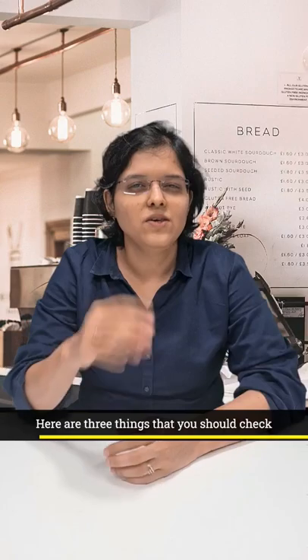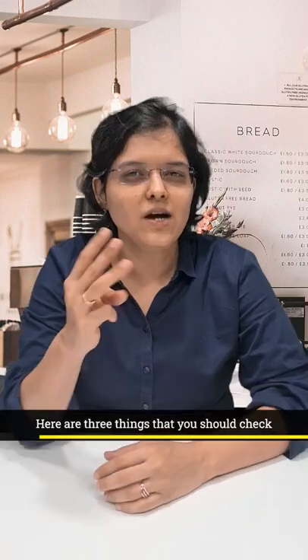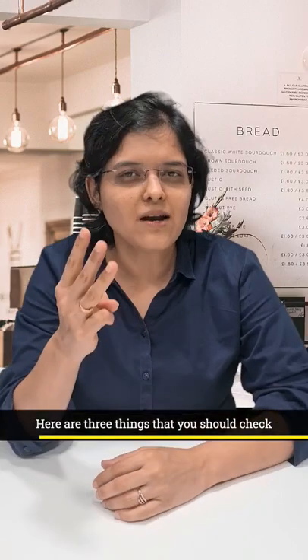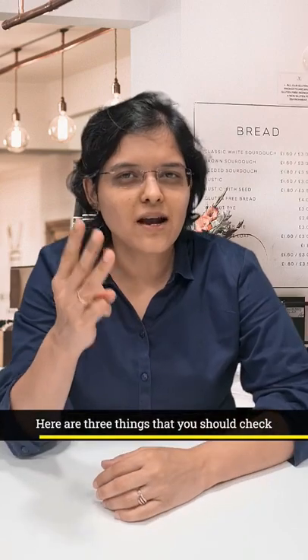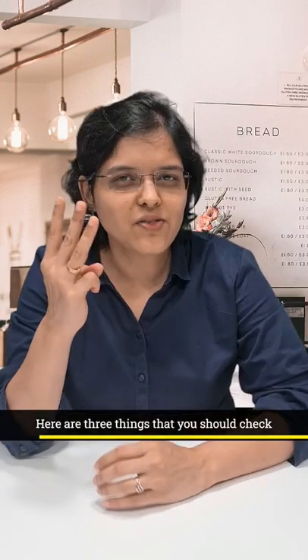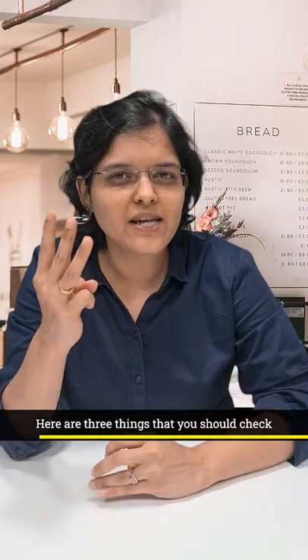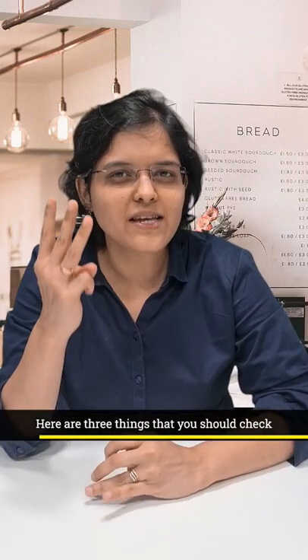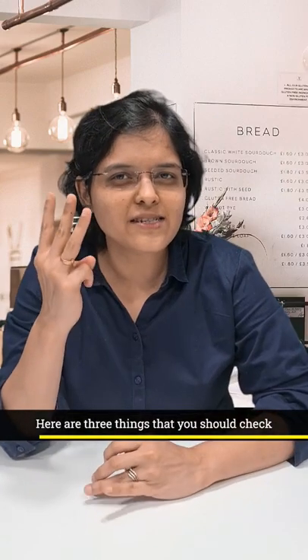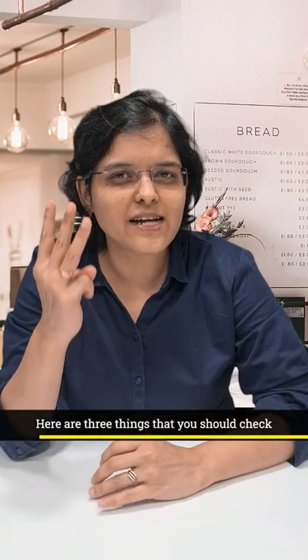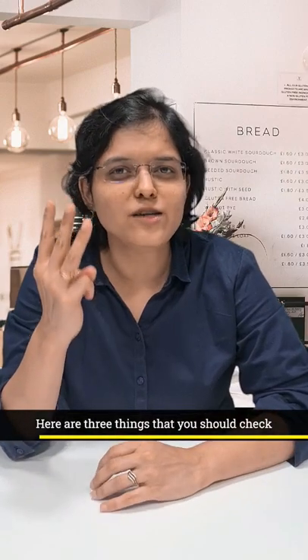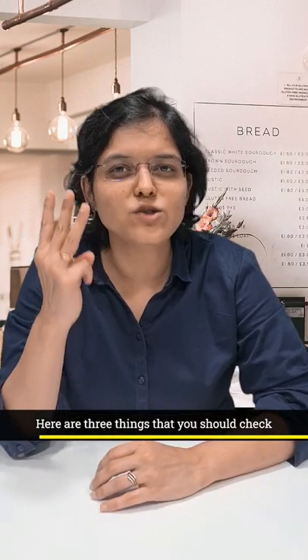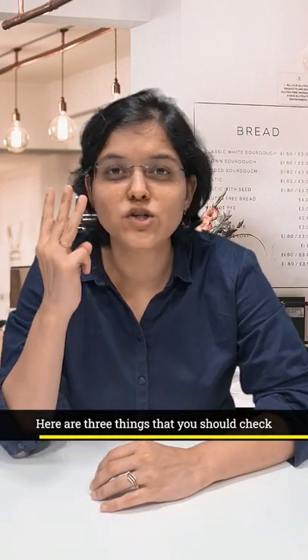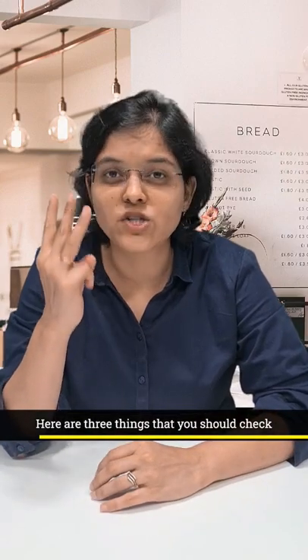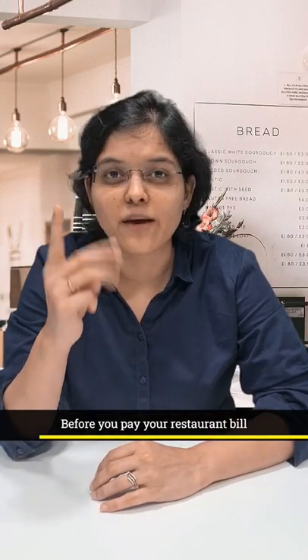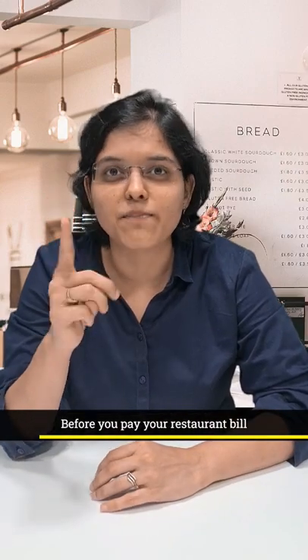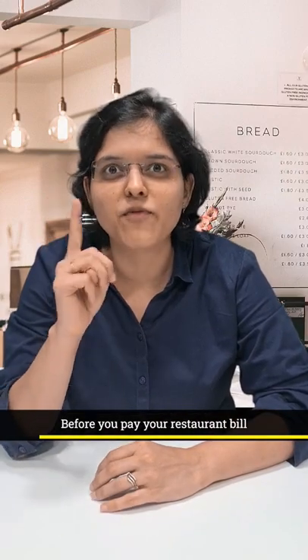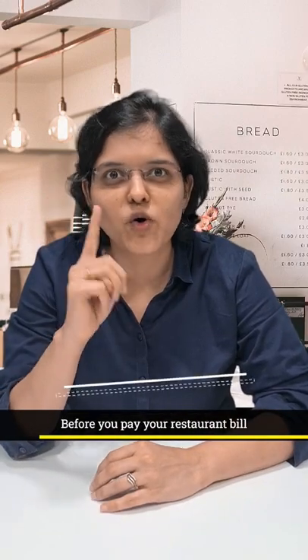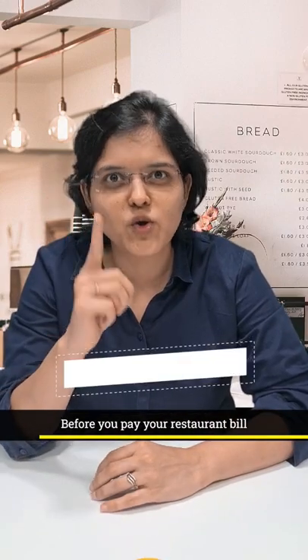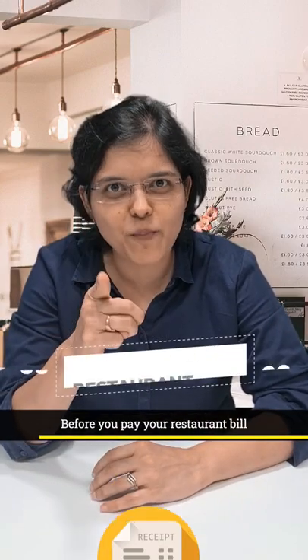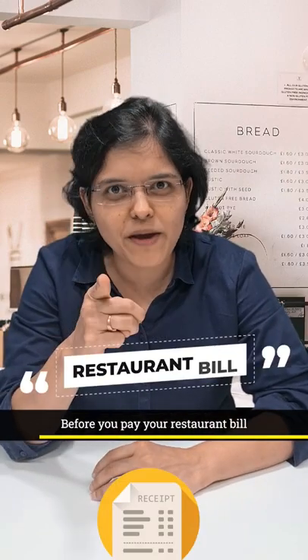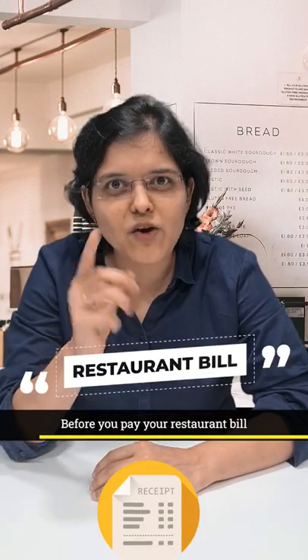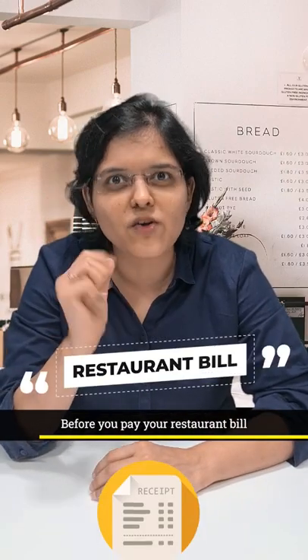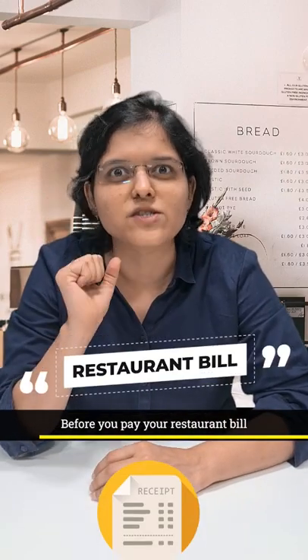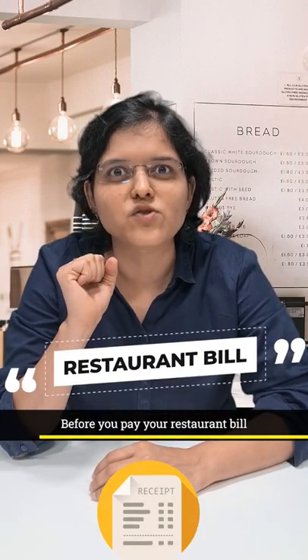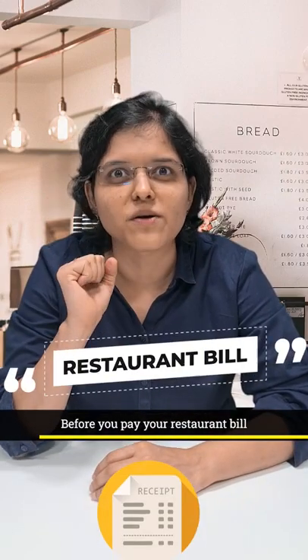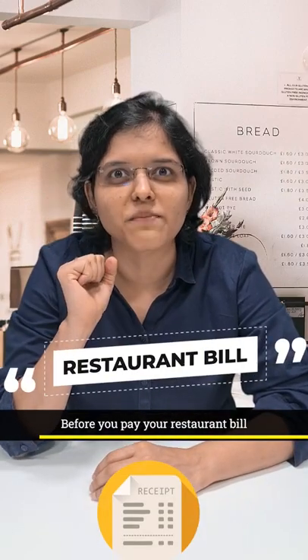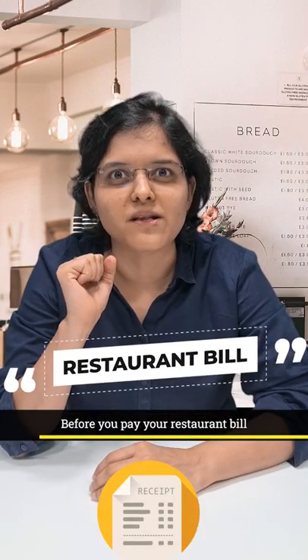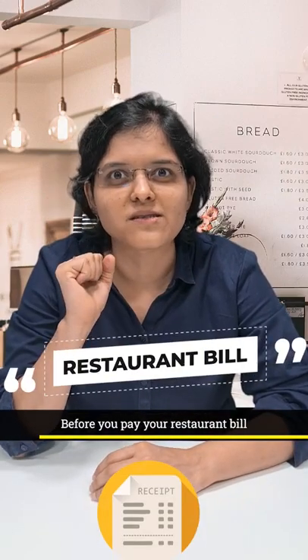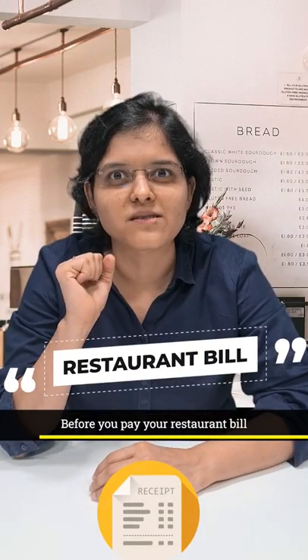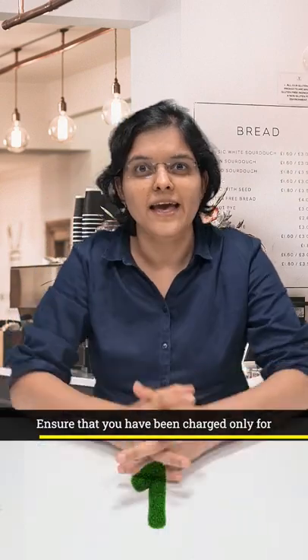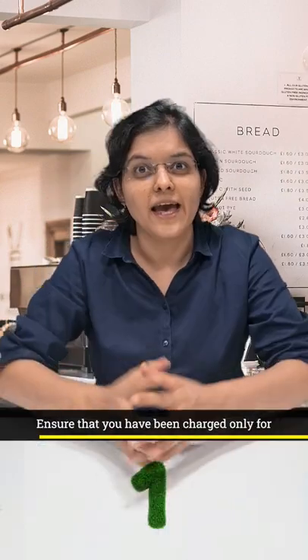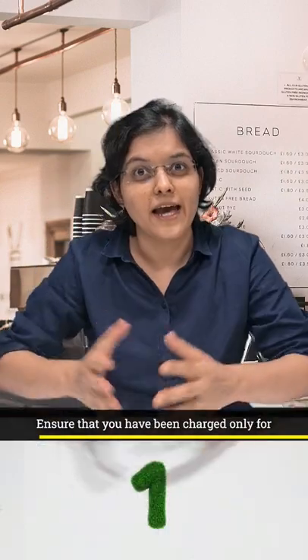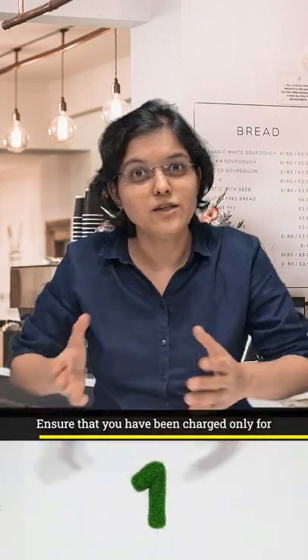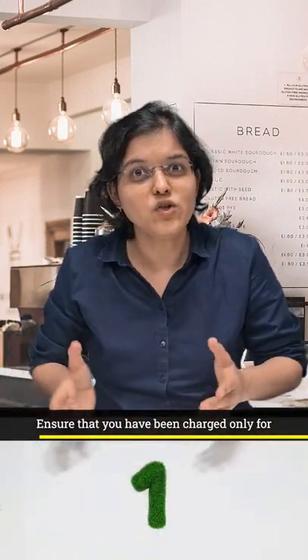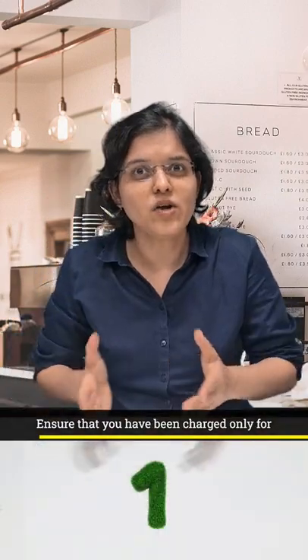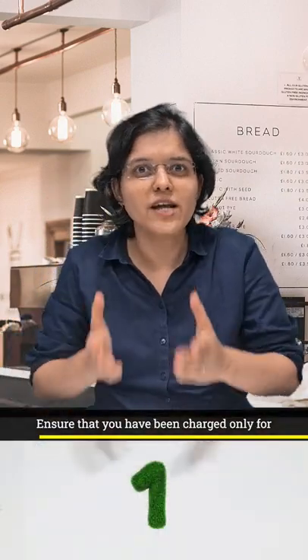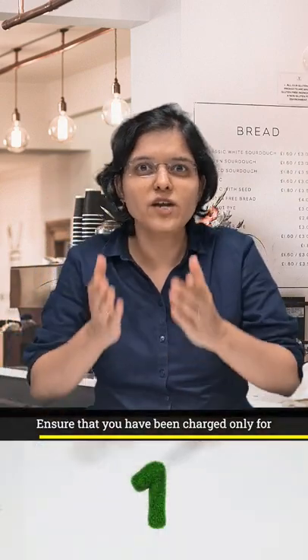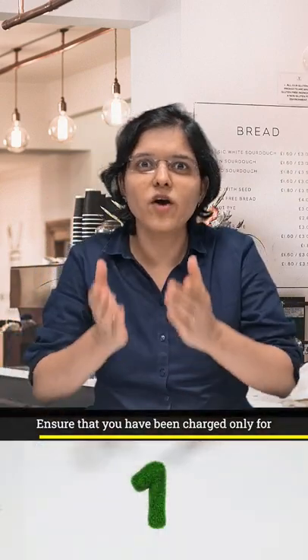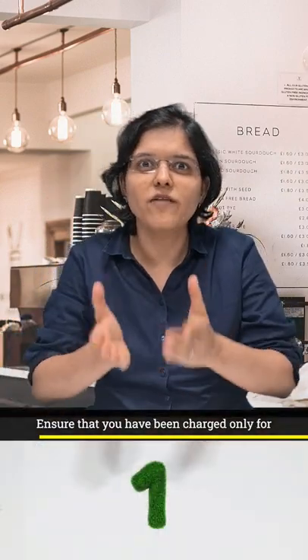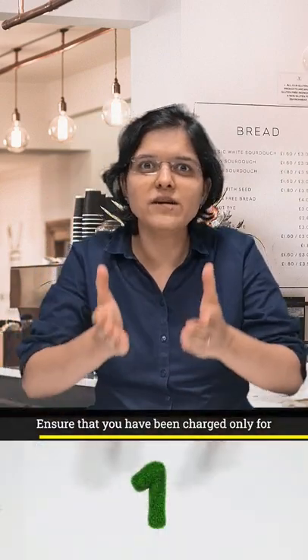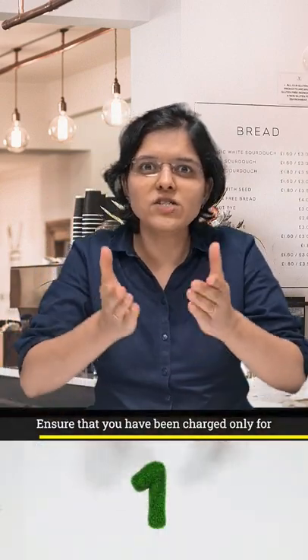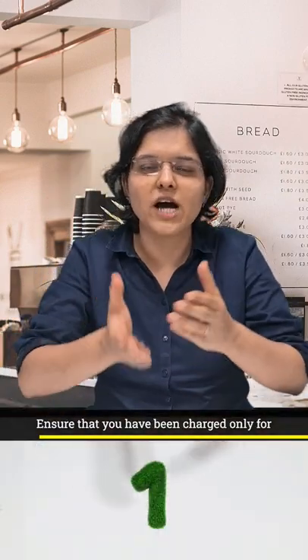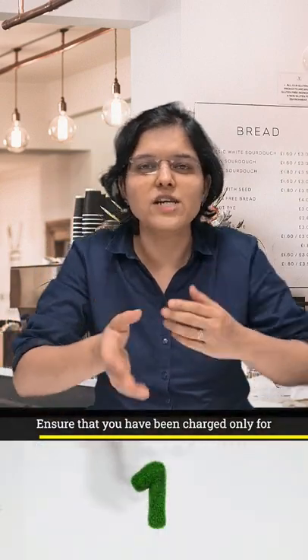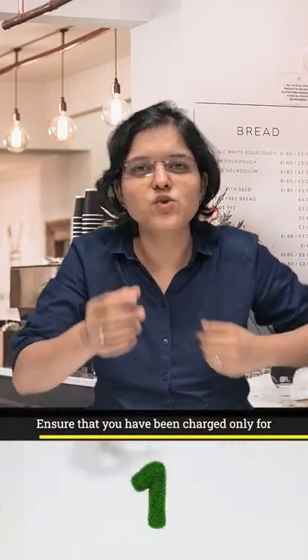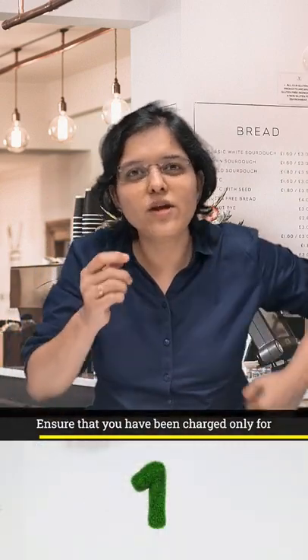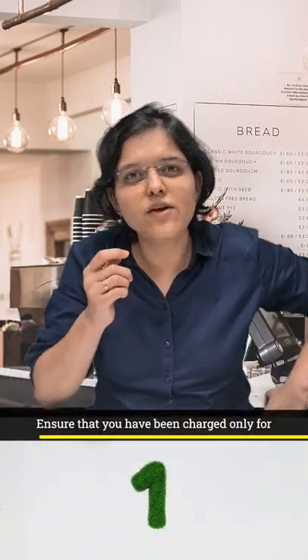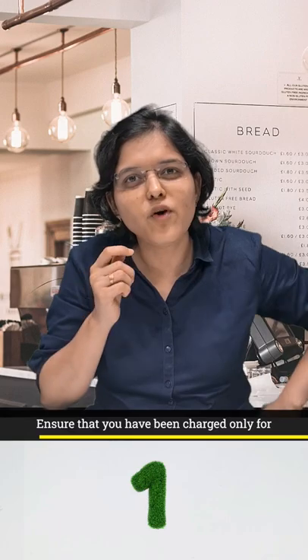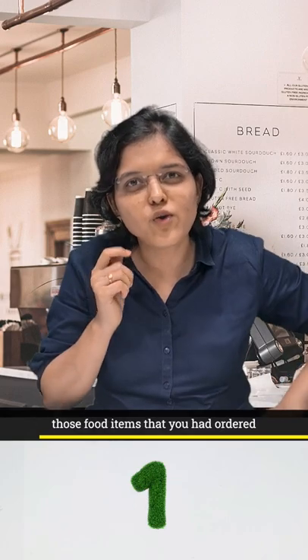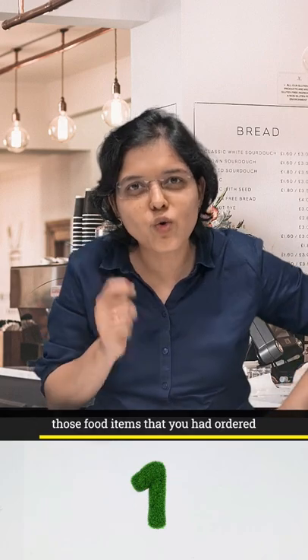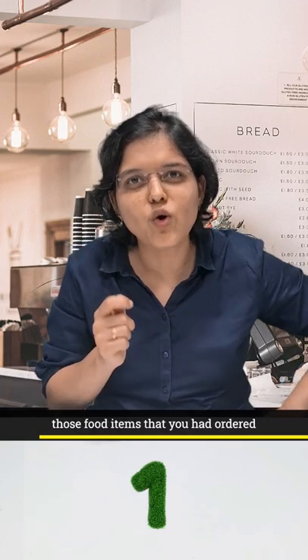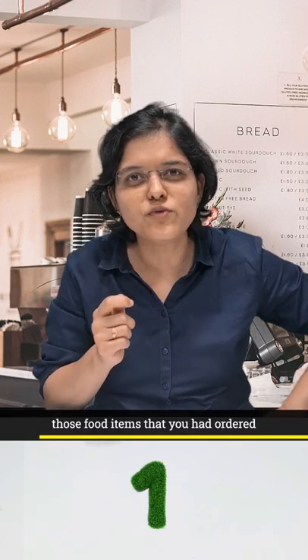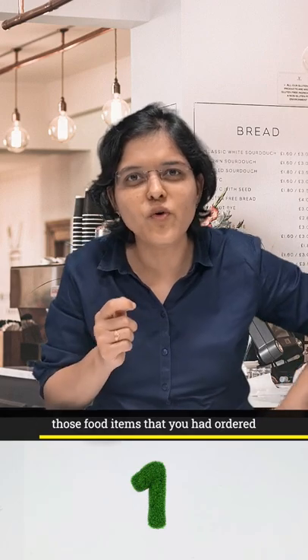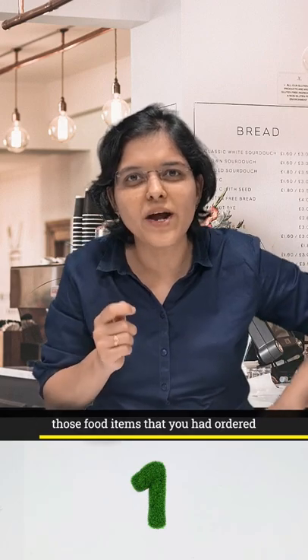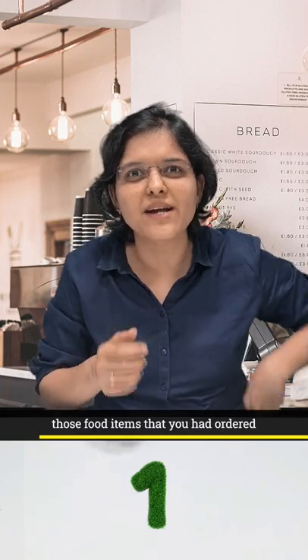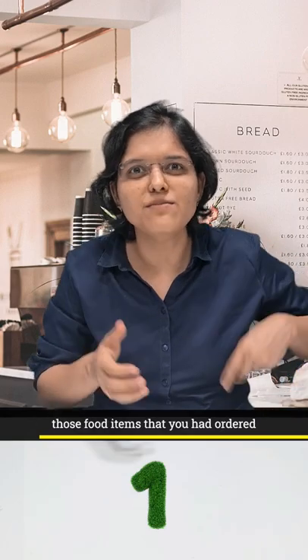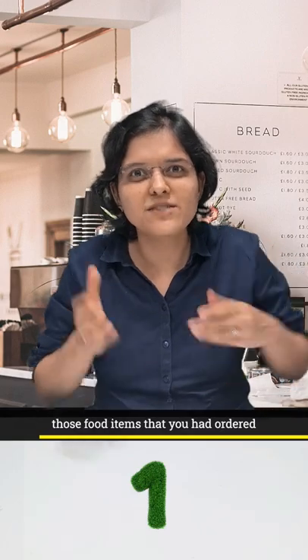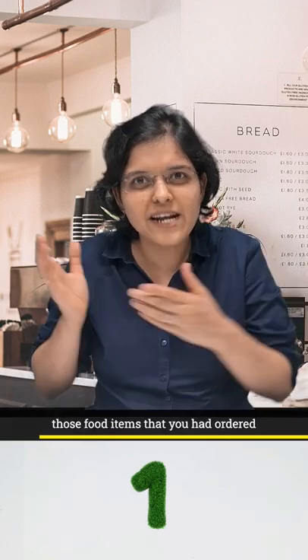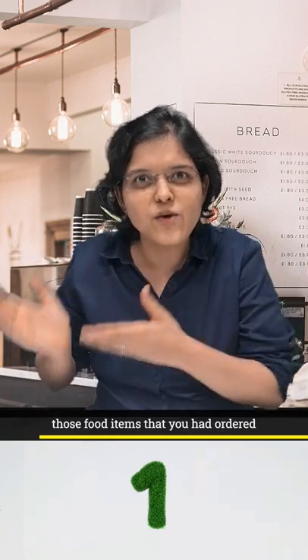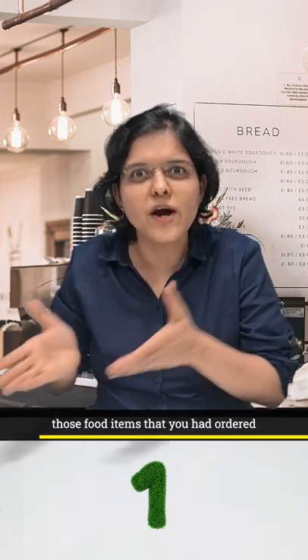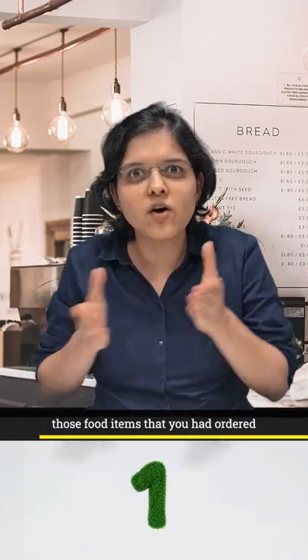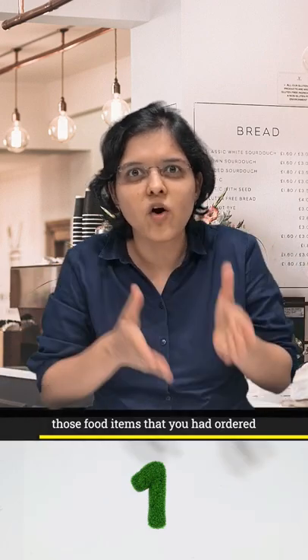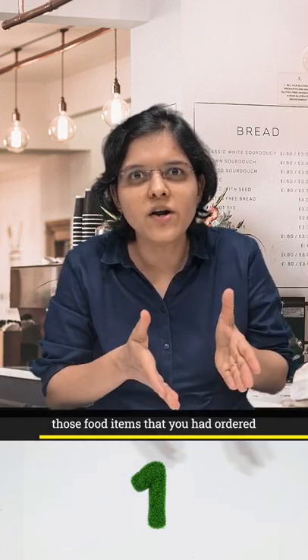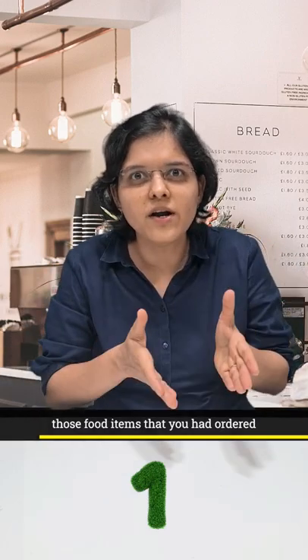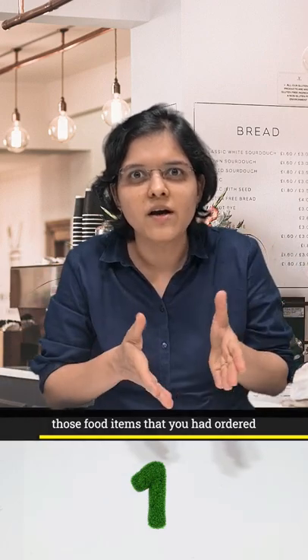Here are three things that you should check before you pay your restaurant bill. Ensure that you have been charged only for those food items that you had ordered.